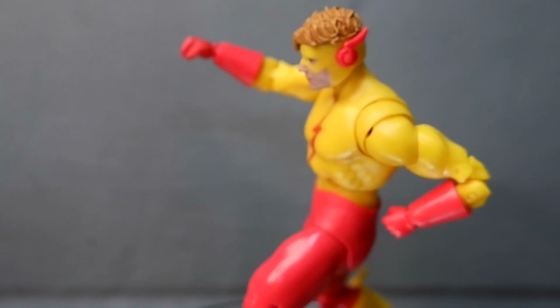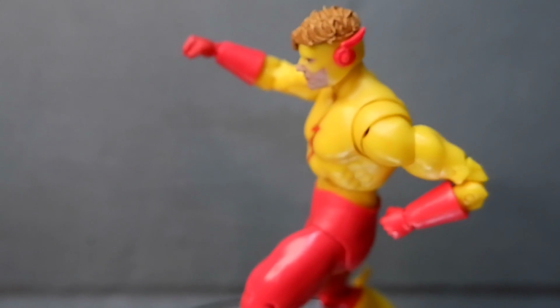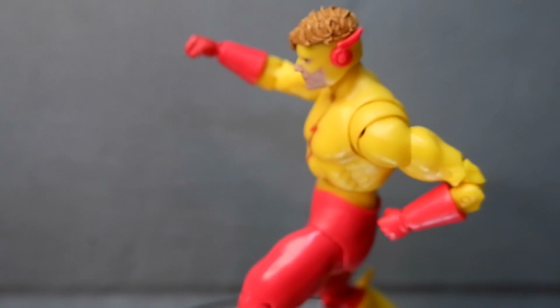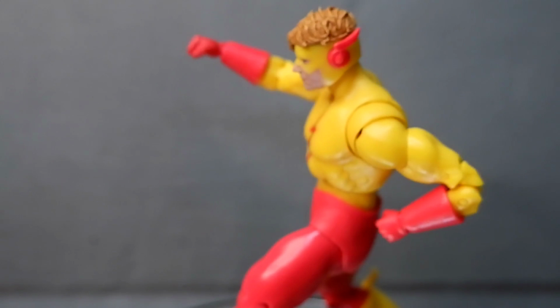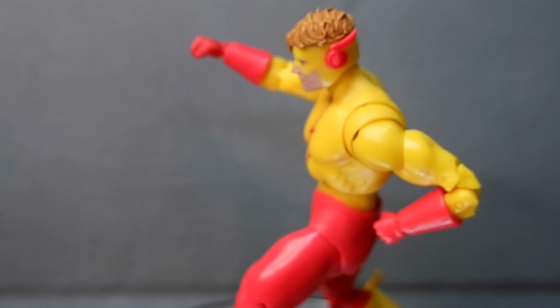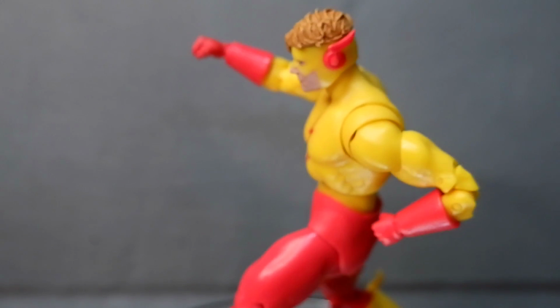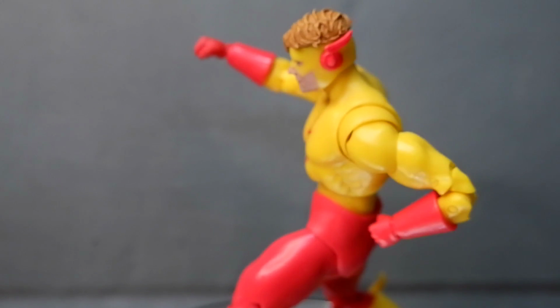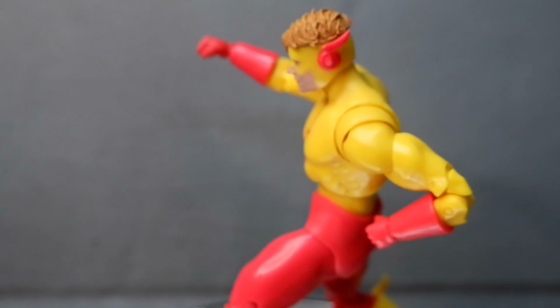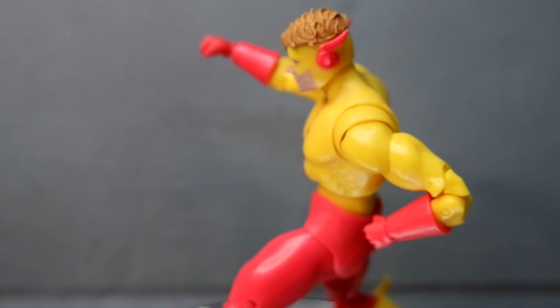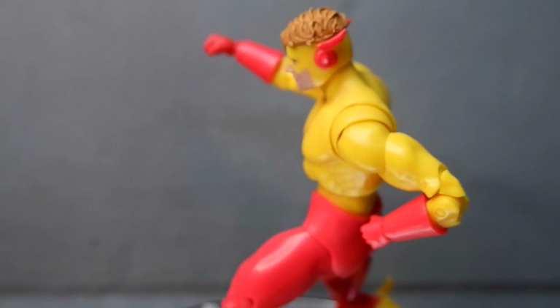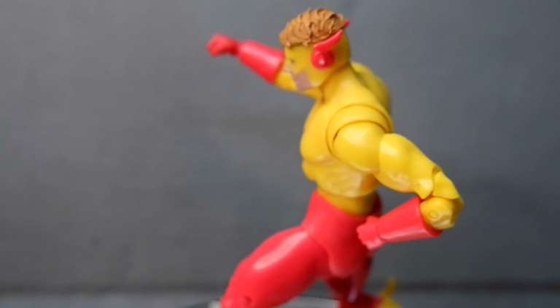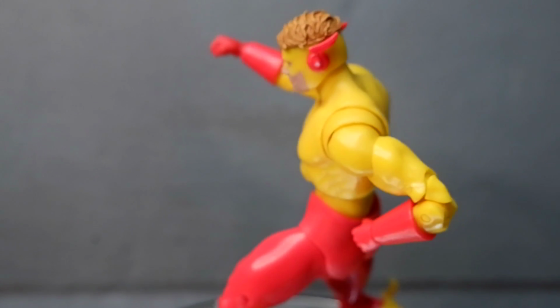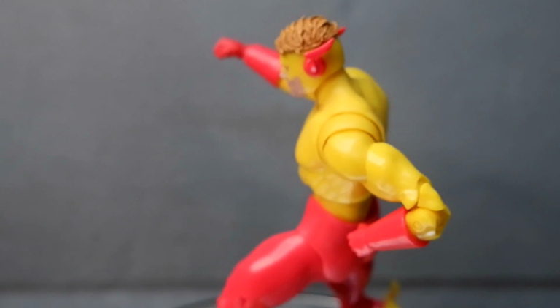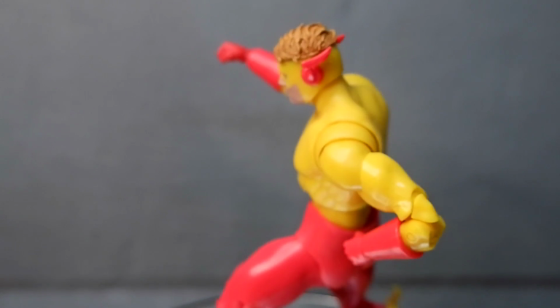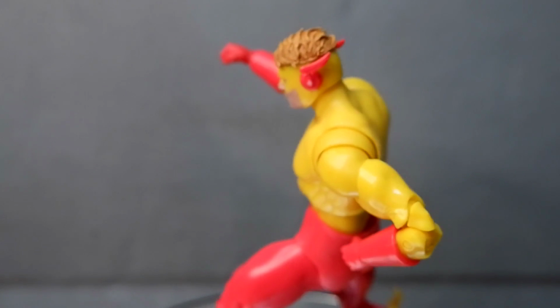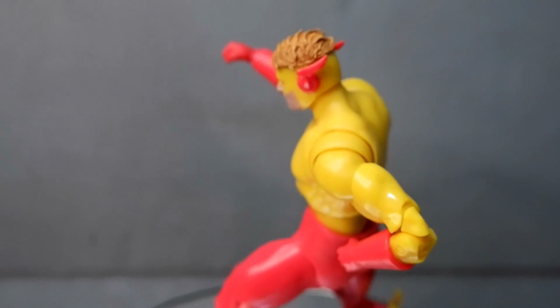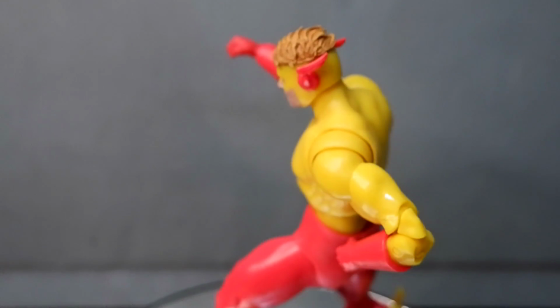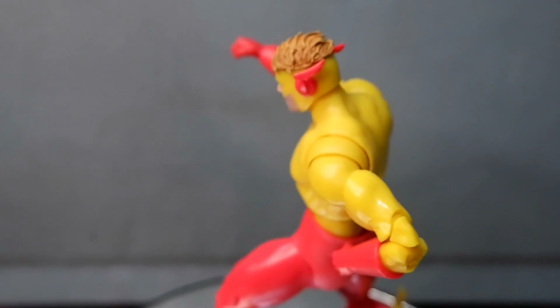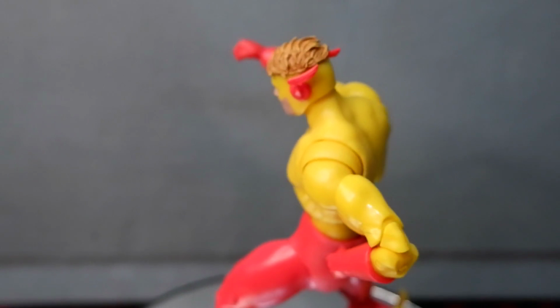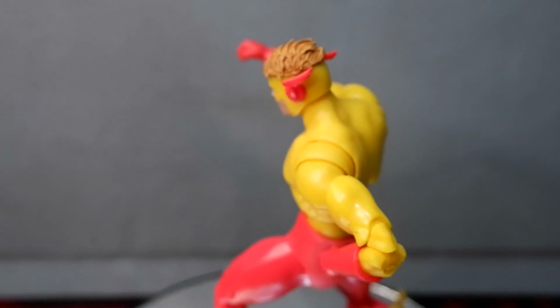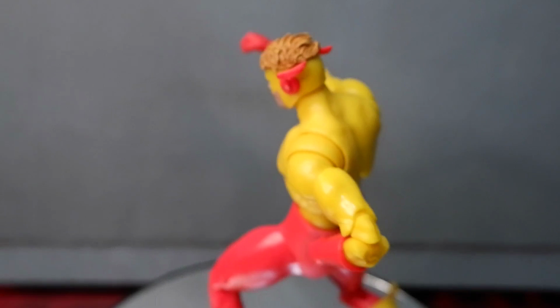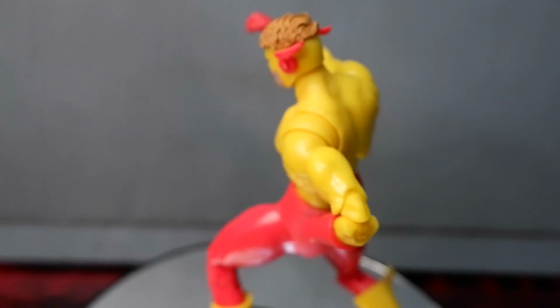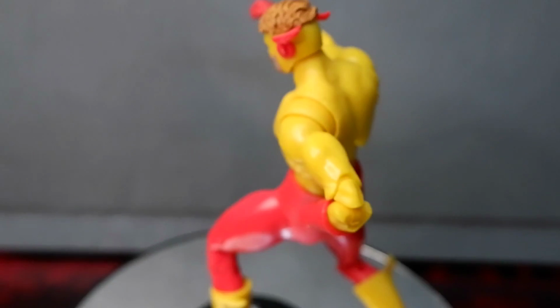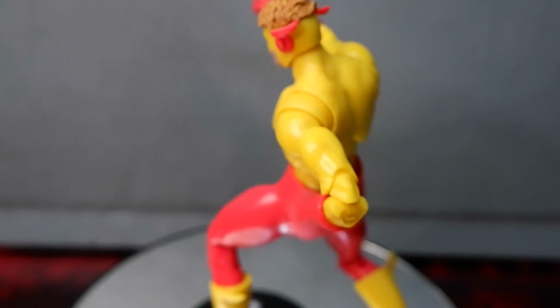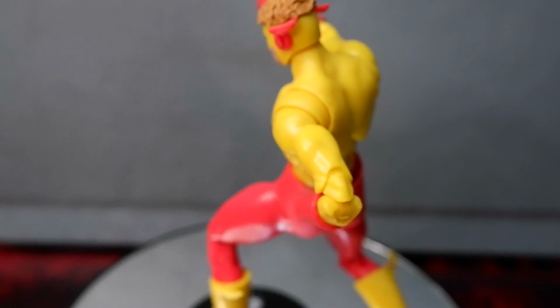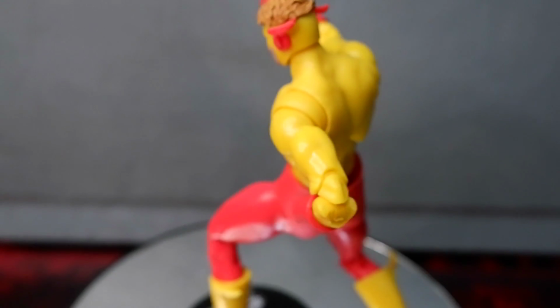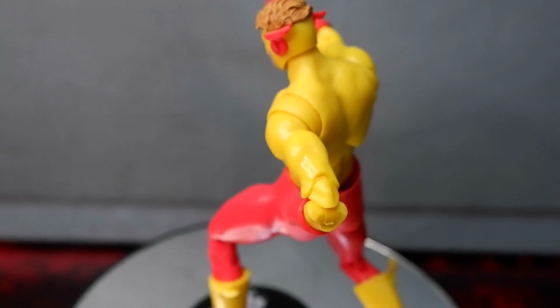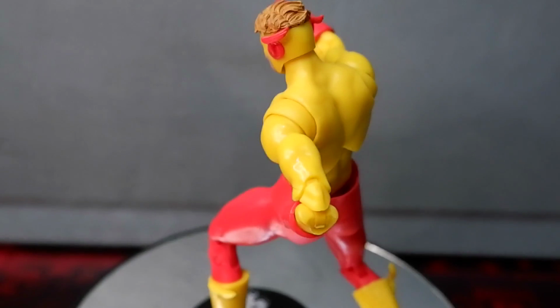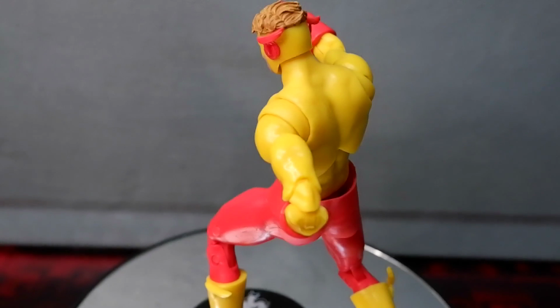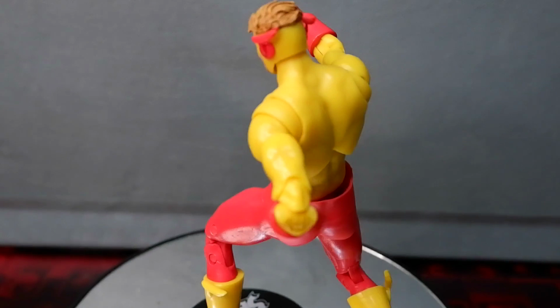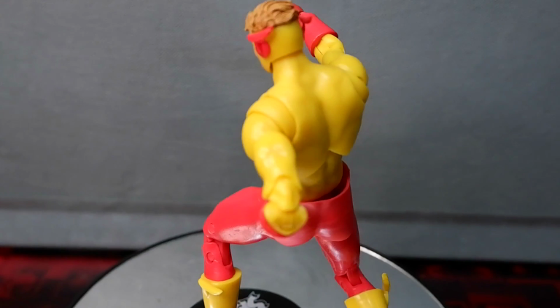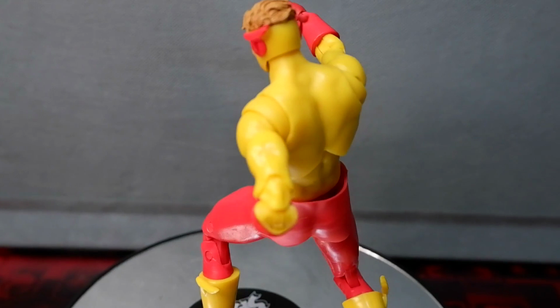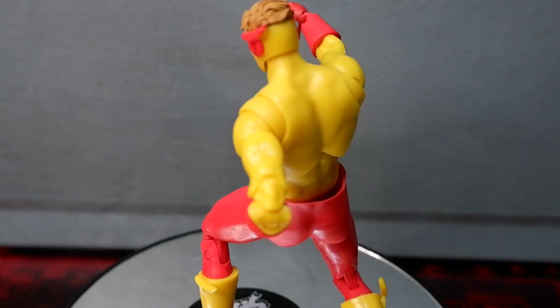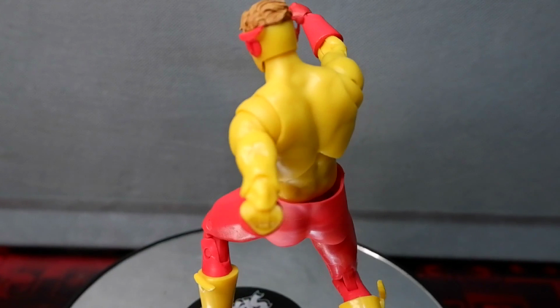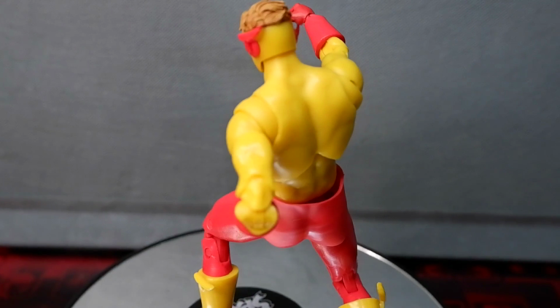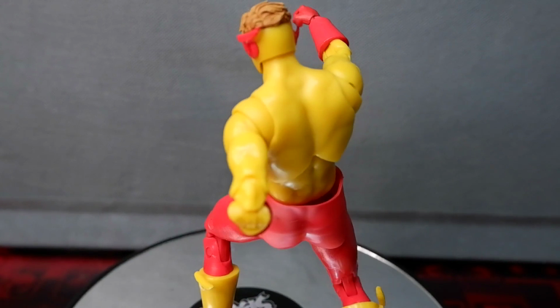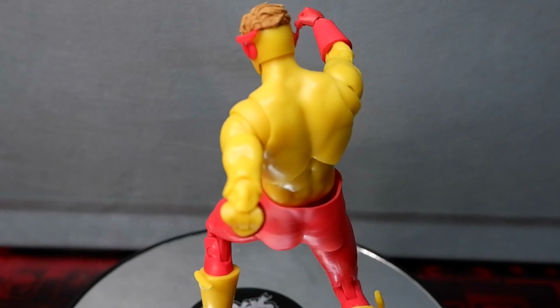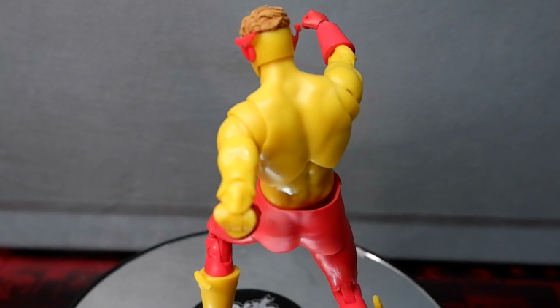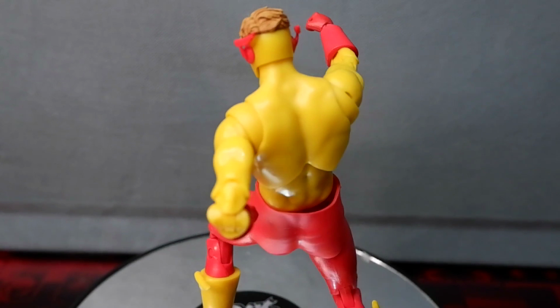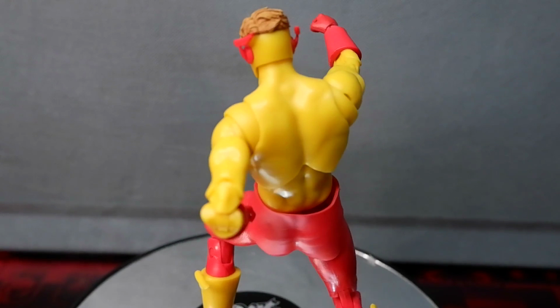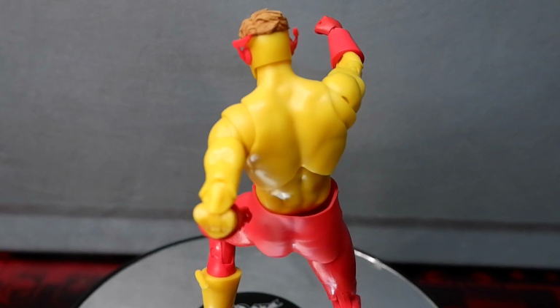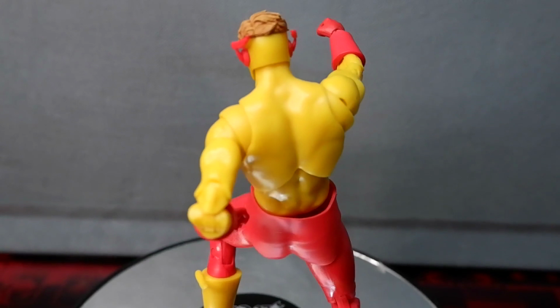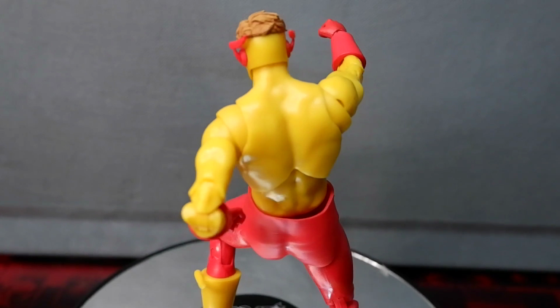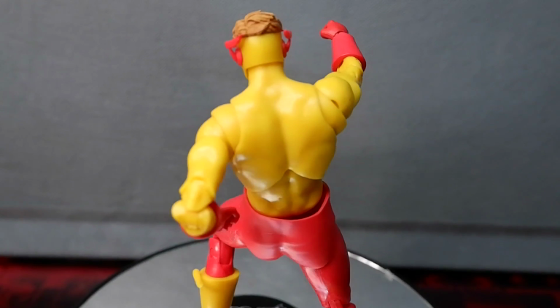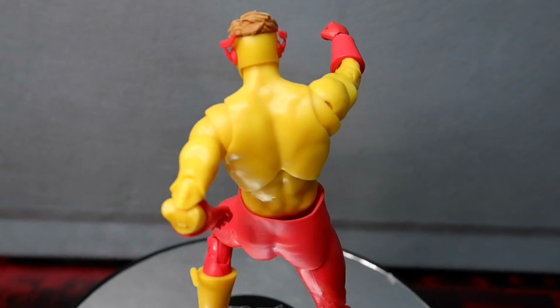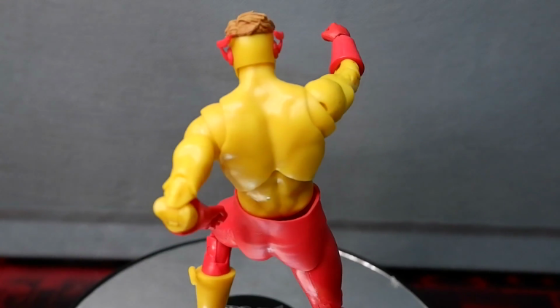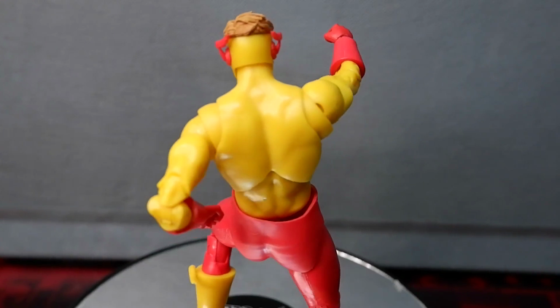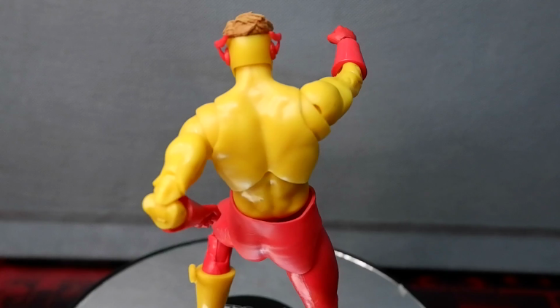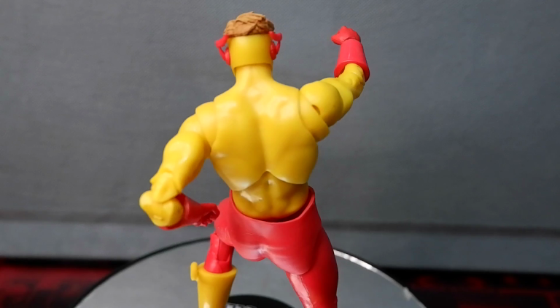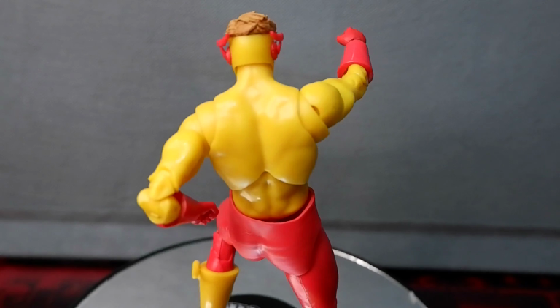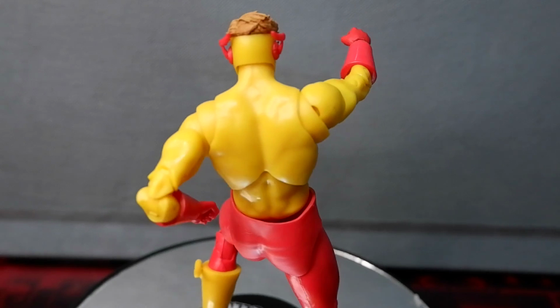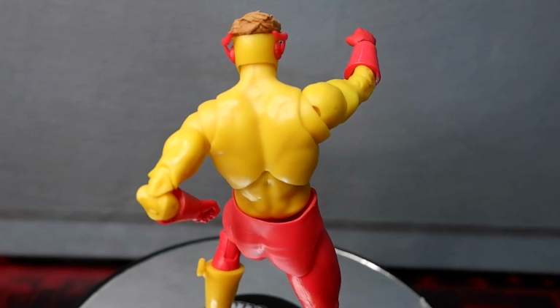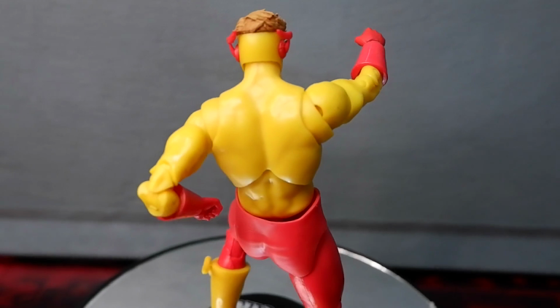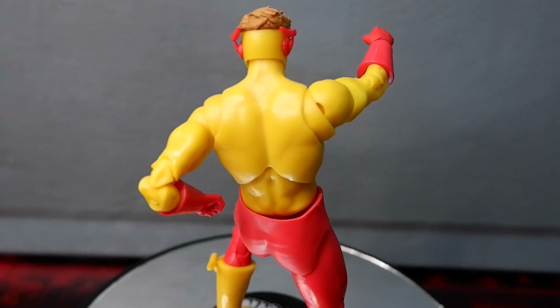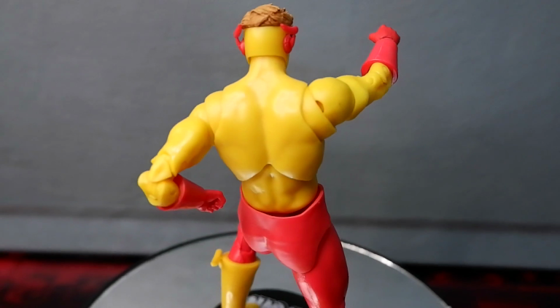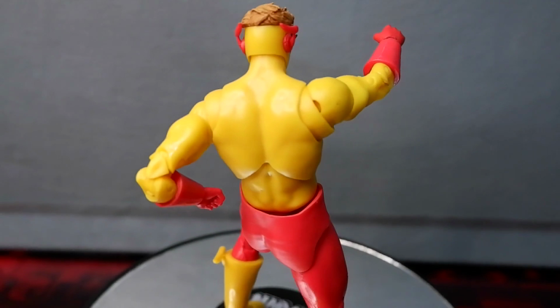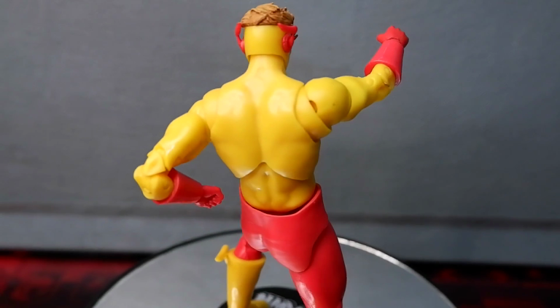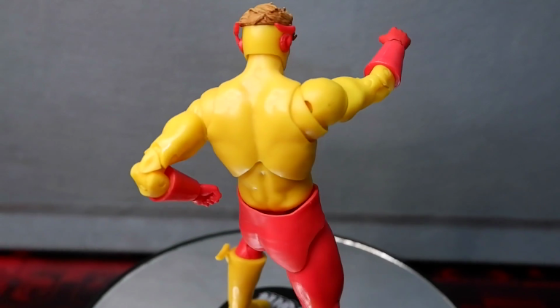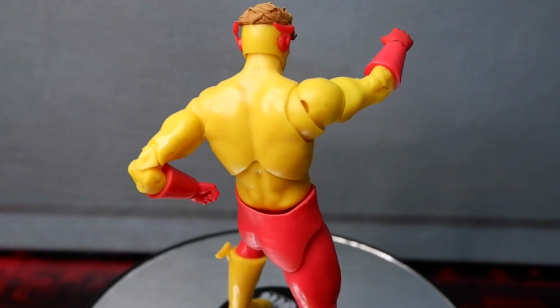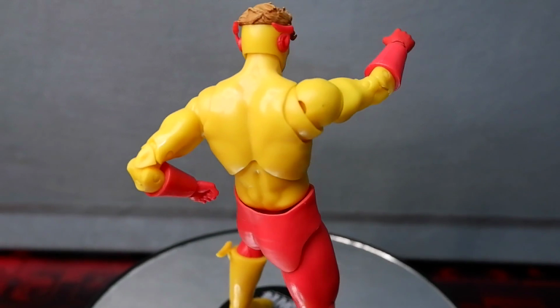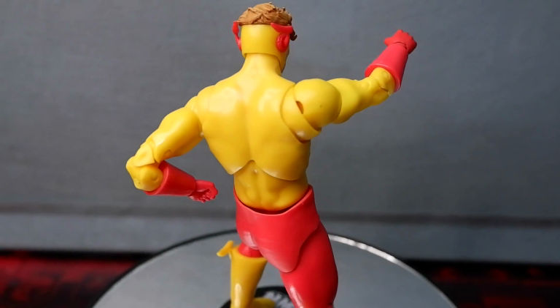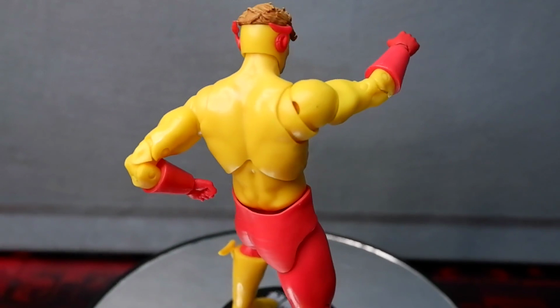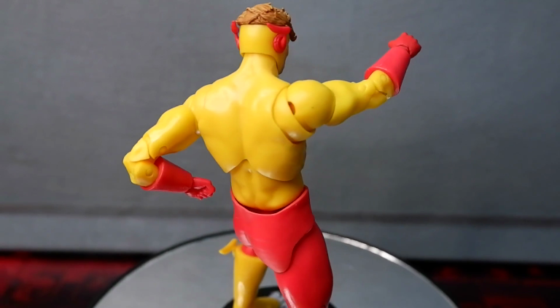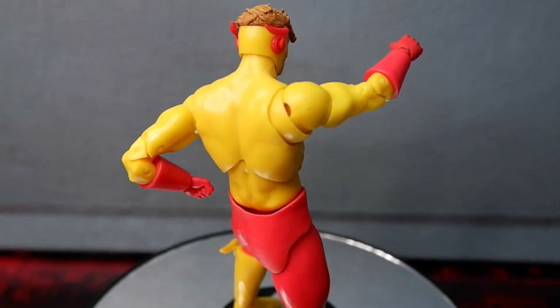So that's the review for the Kid Flash figure from McFarlane. This has been Kulas for Tambi Reviews — thank you for watching, keep on playing.